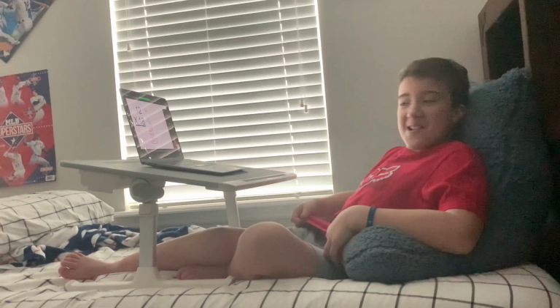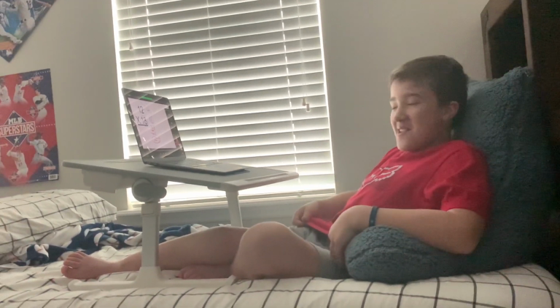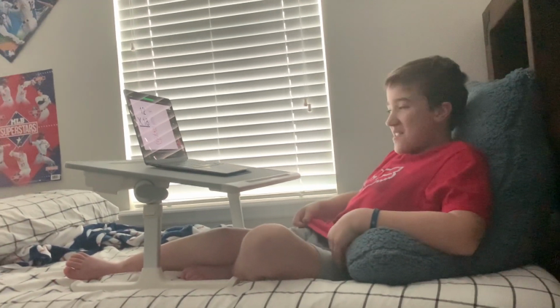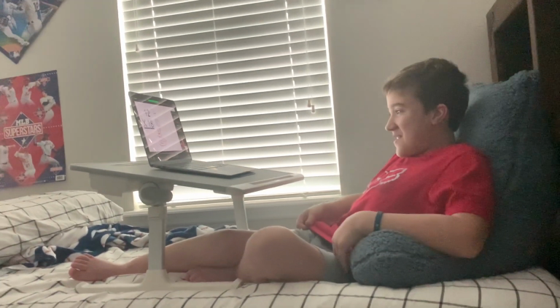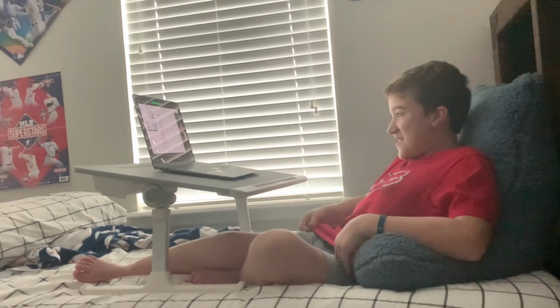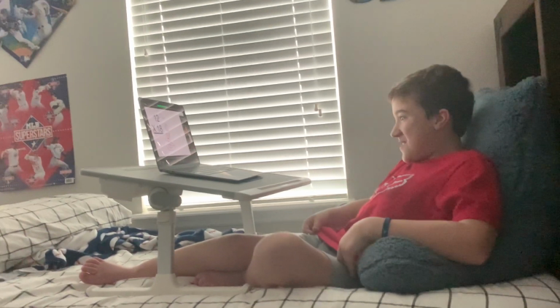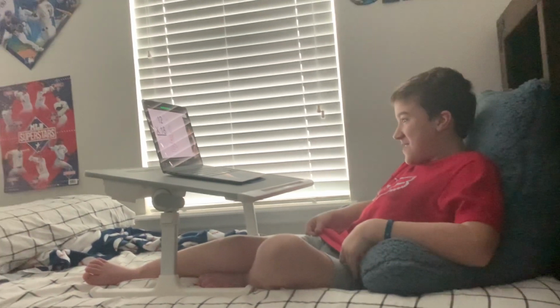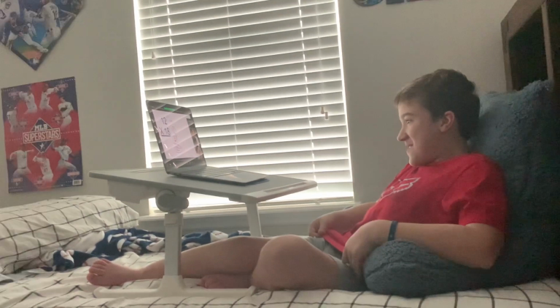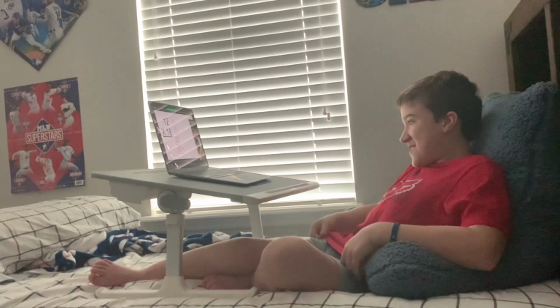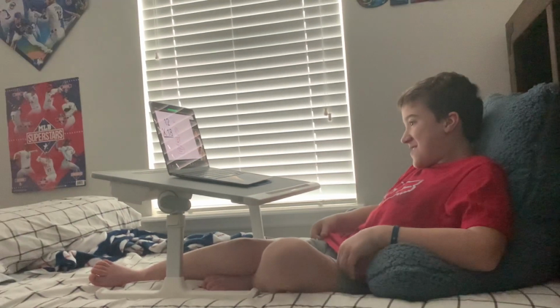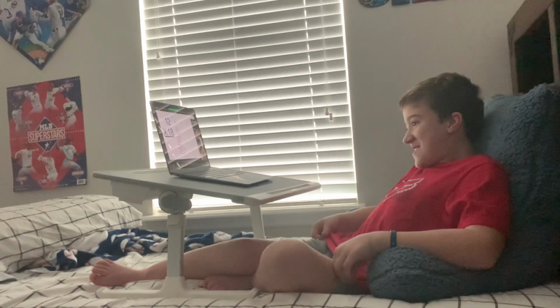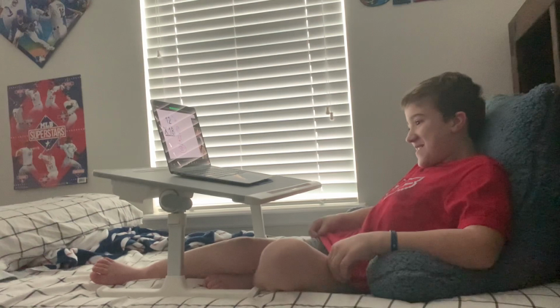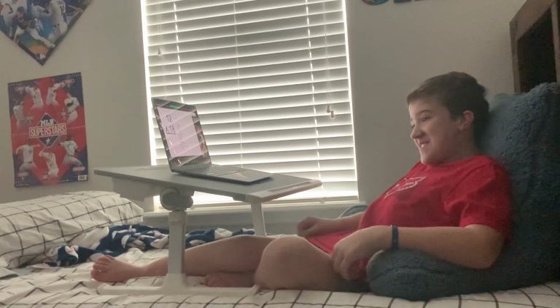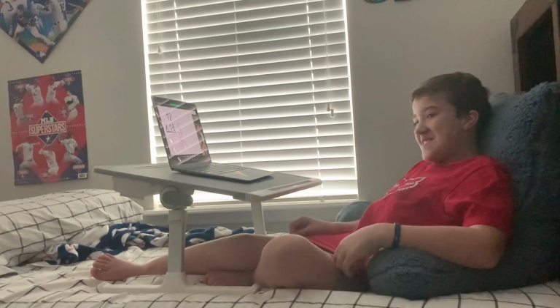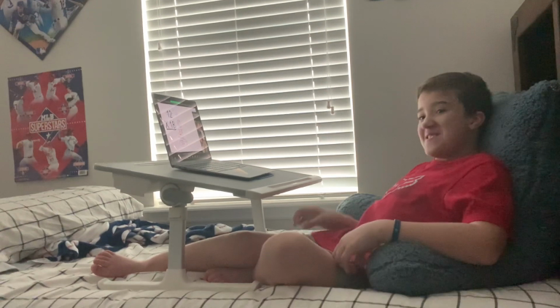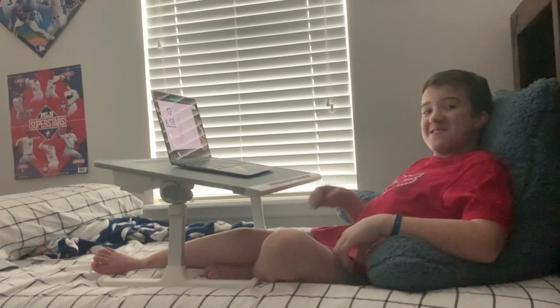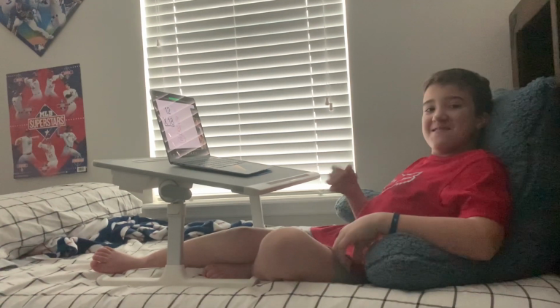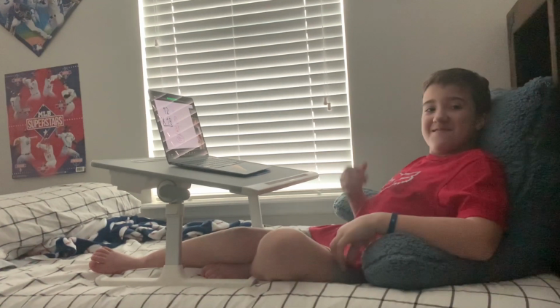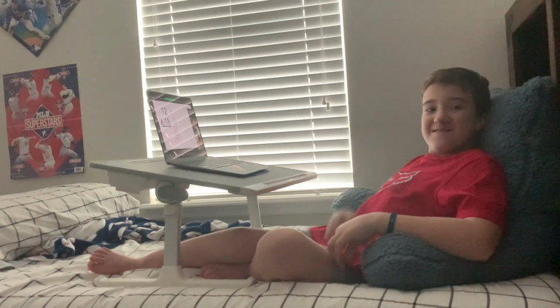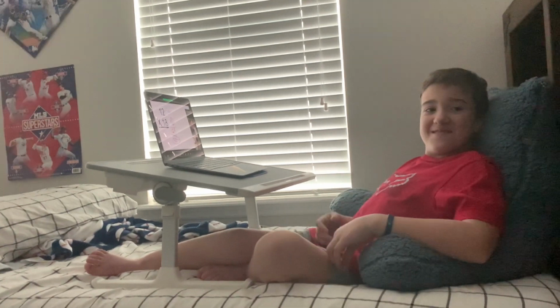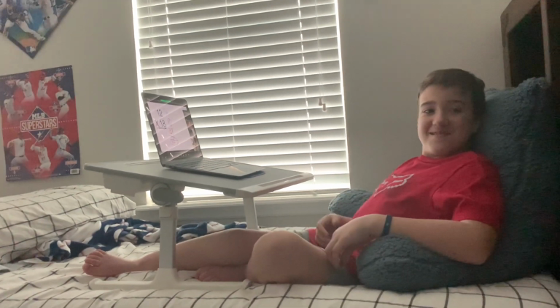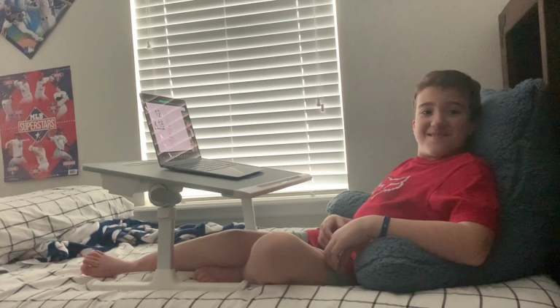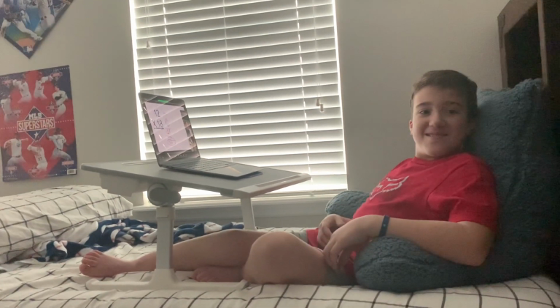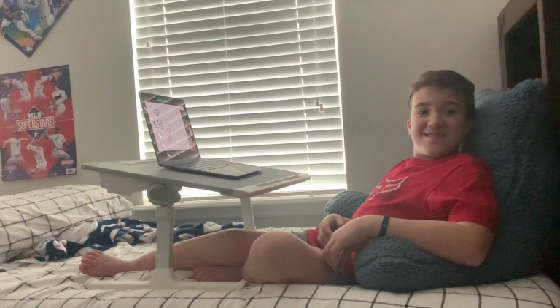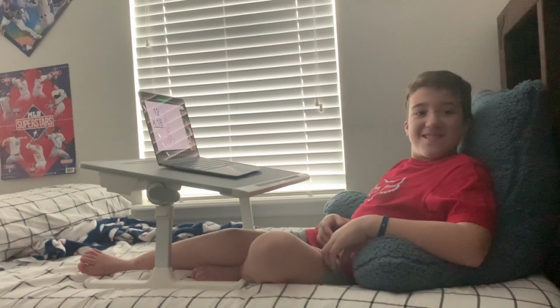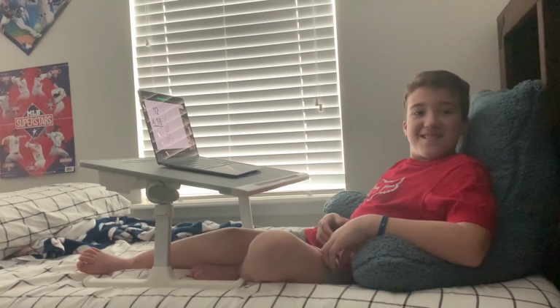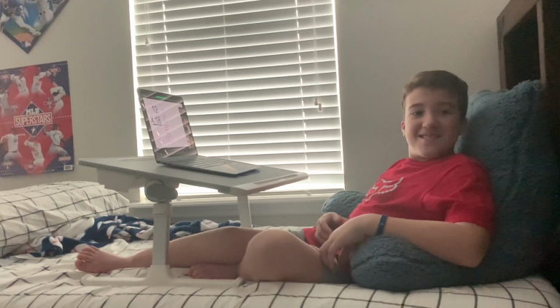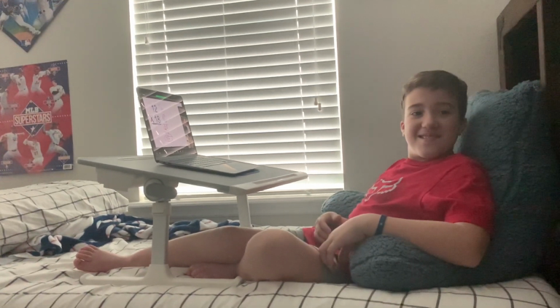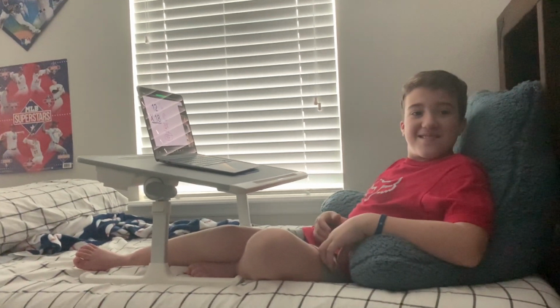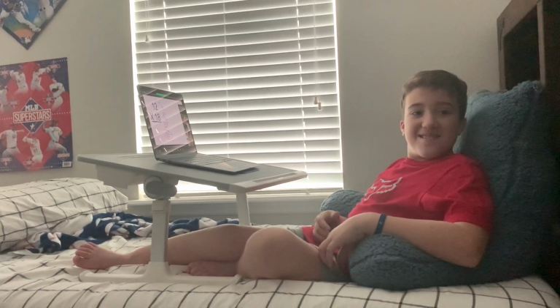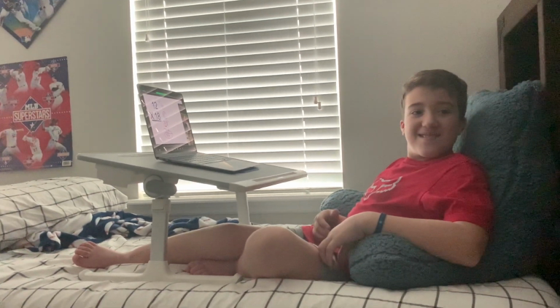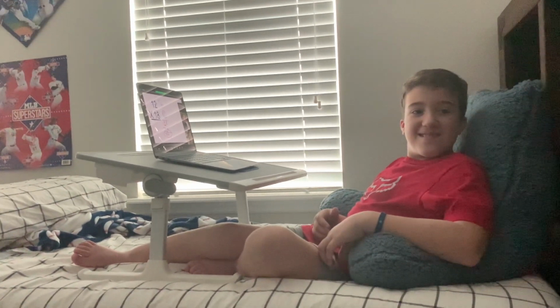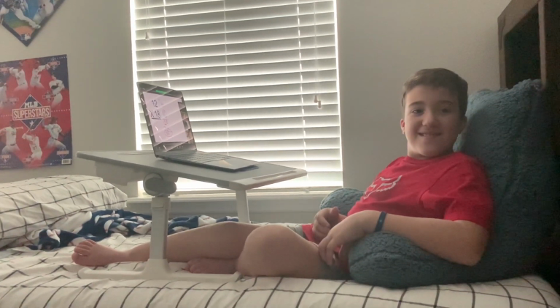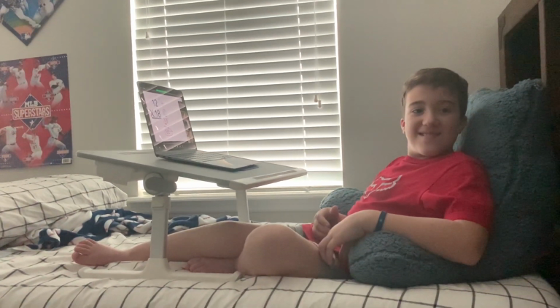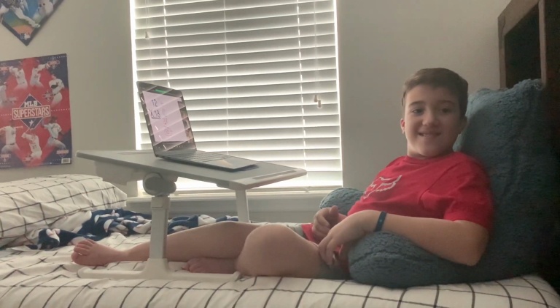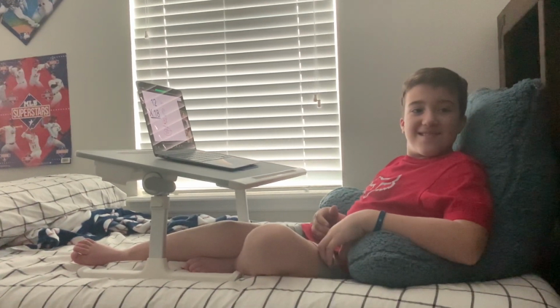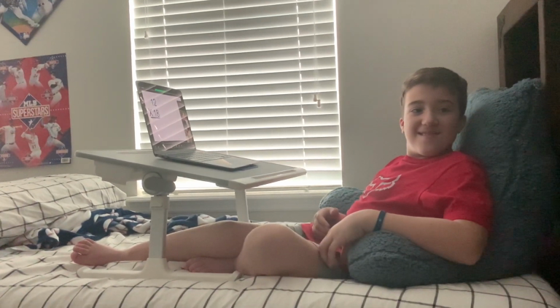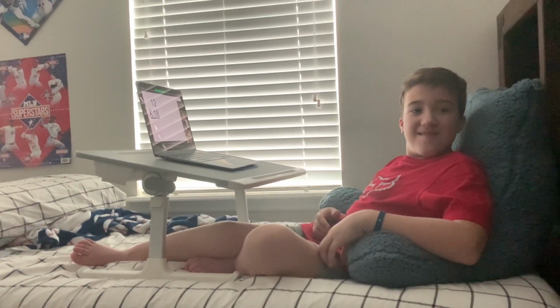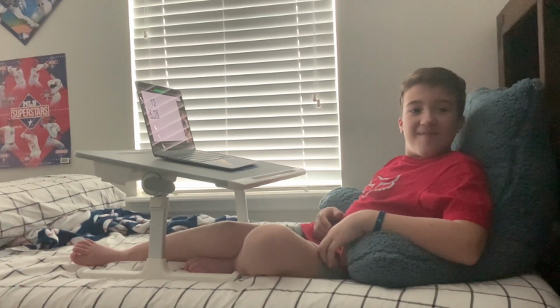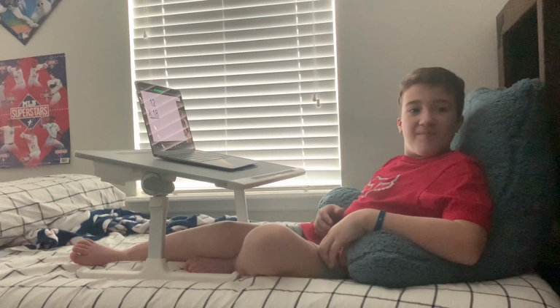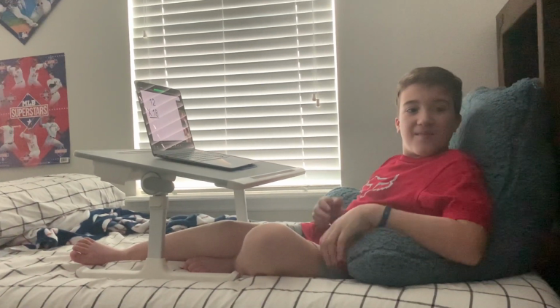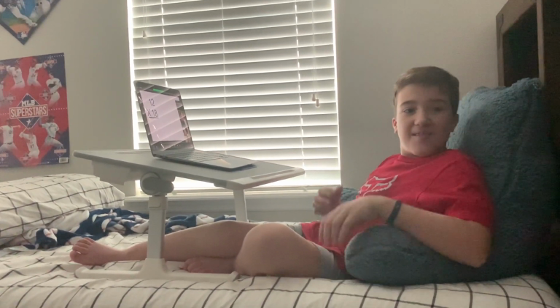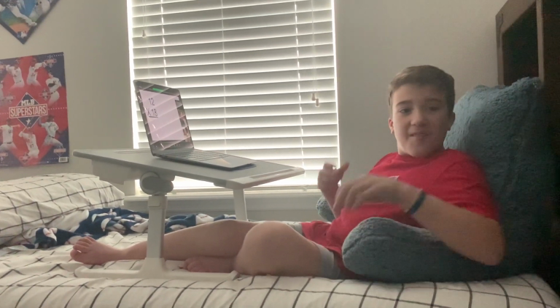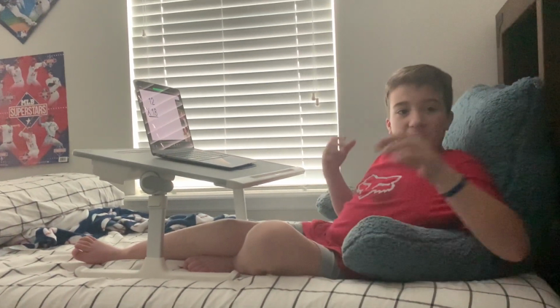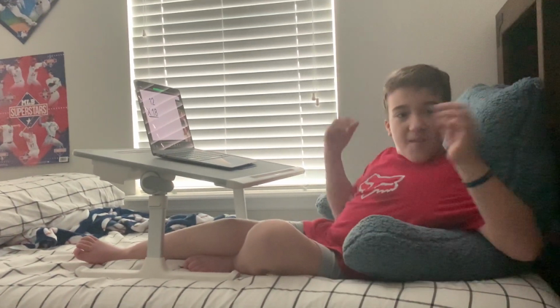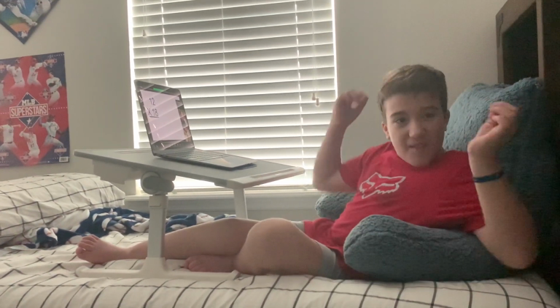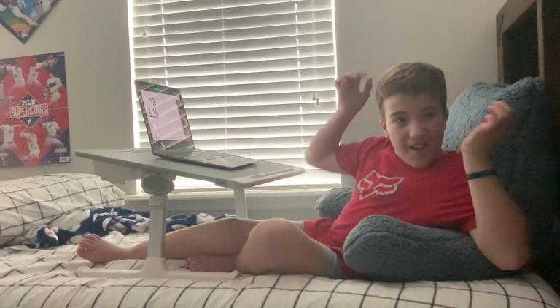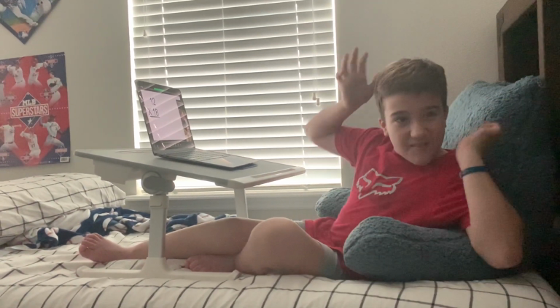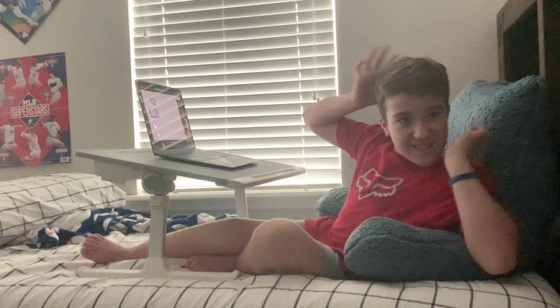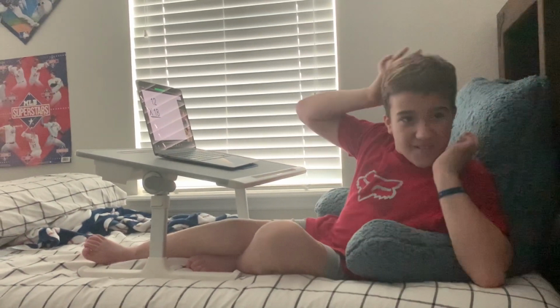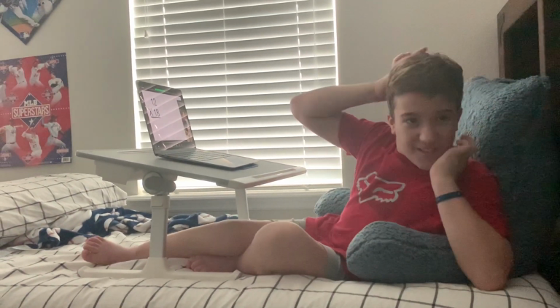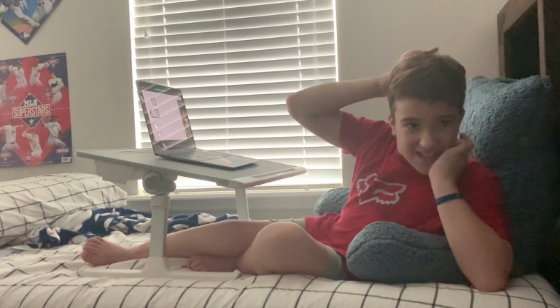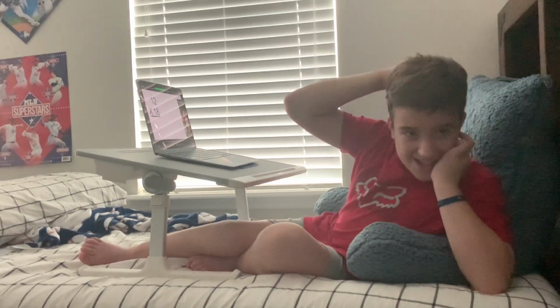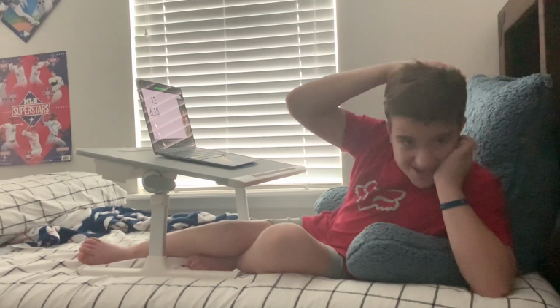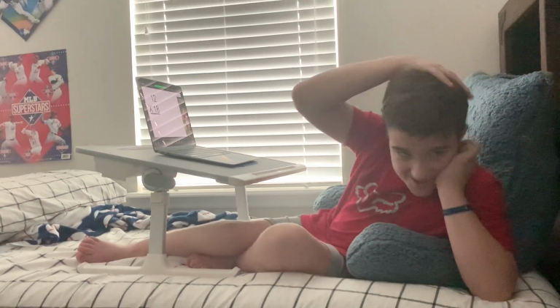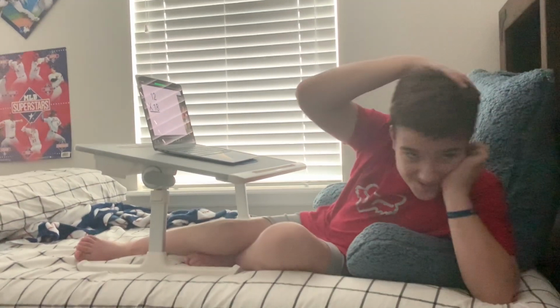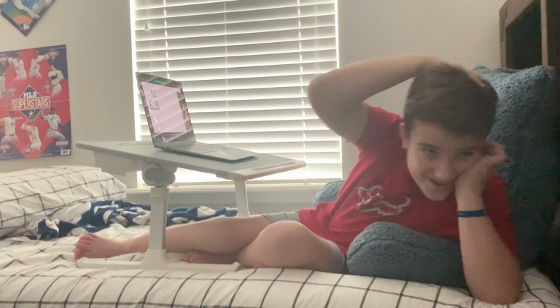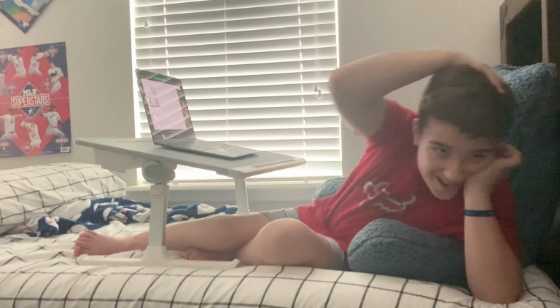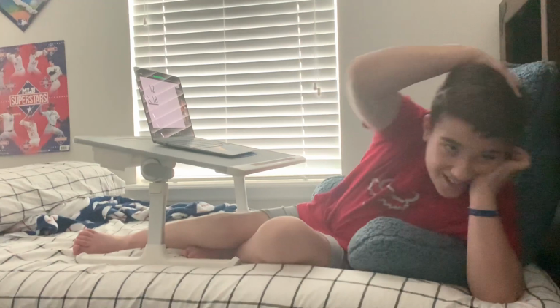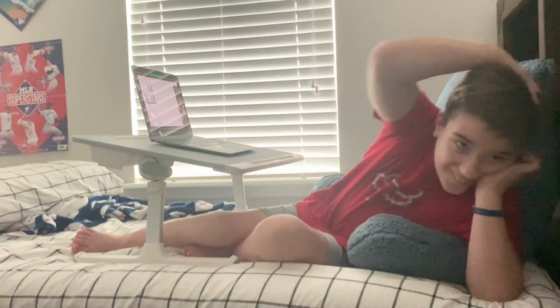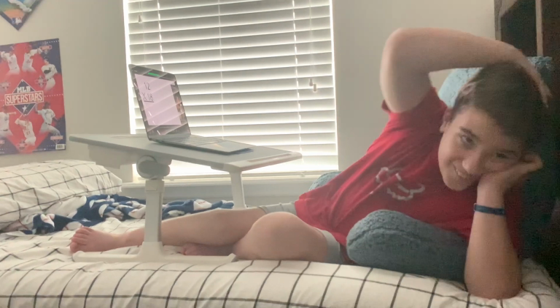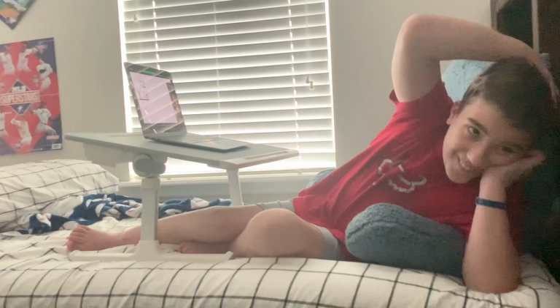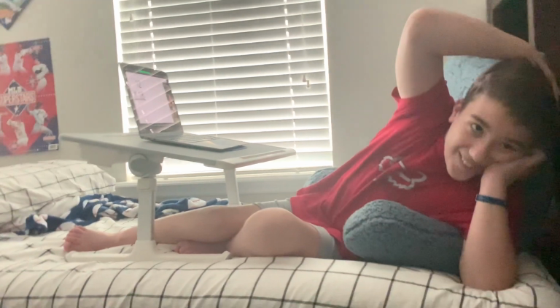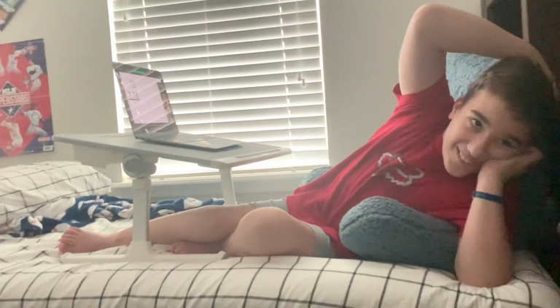Okay, one more. 11 times 52? 572. No big deal.